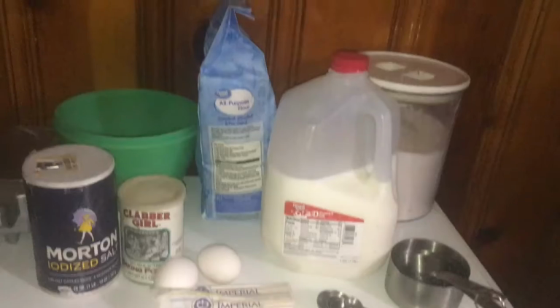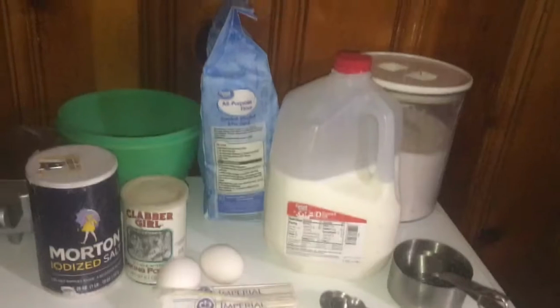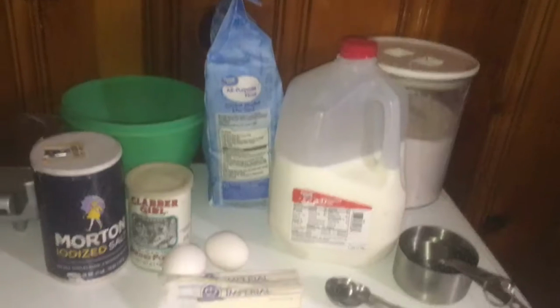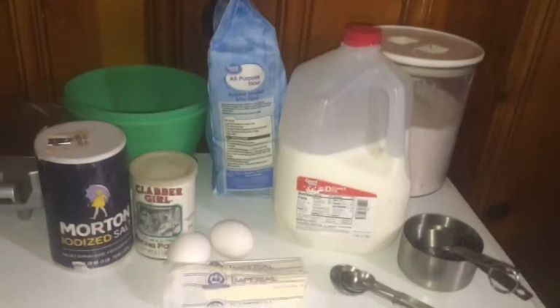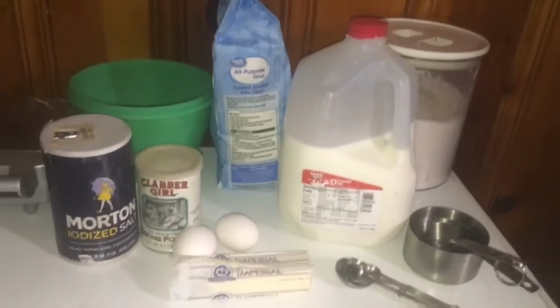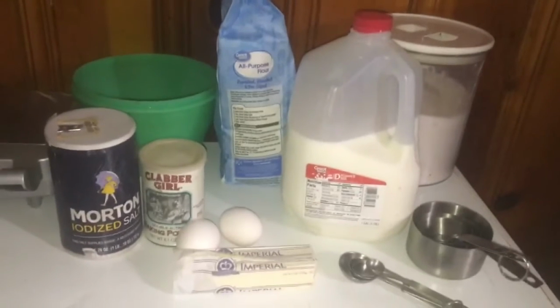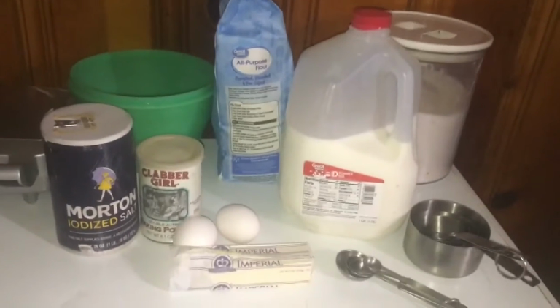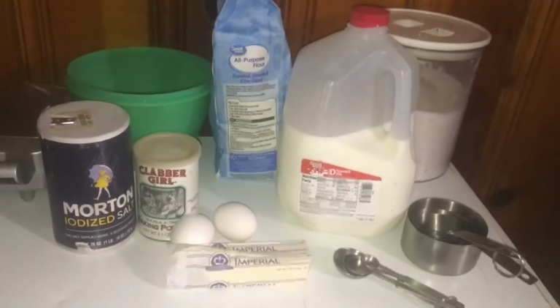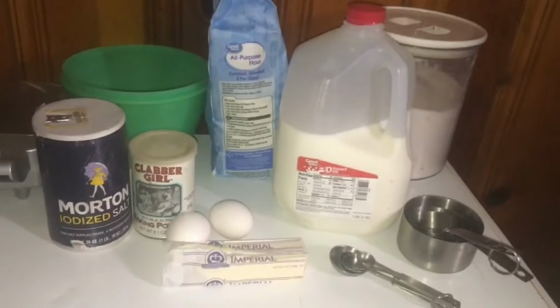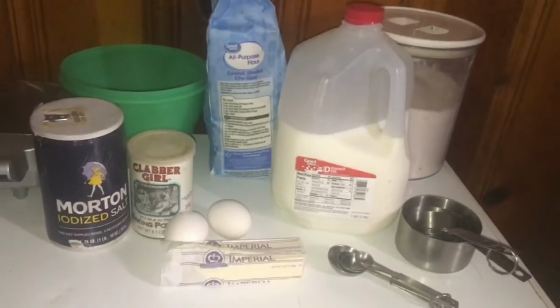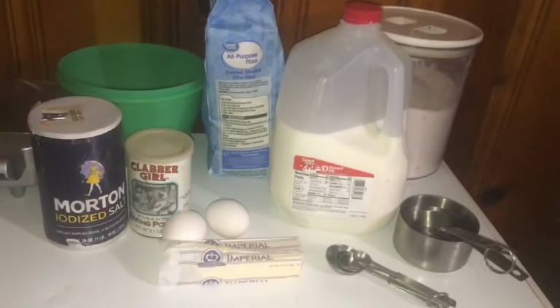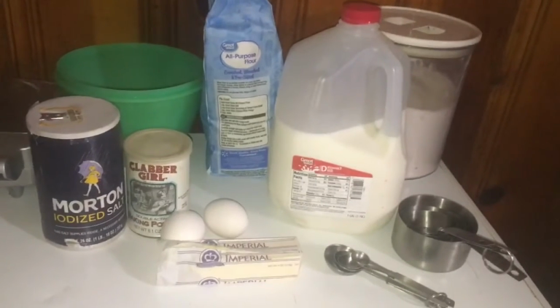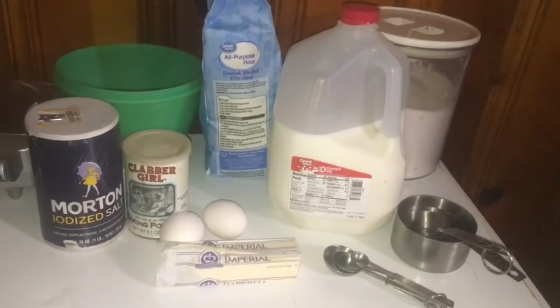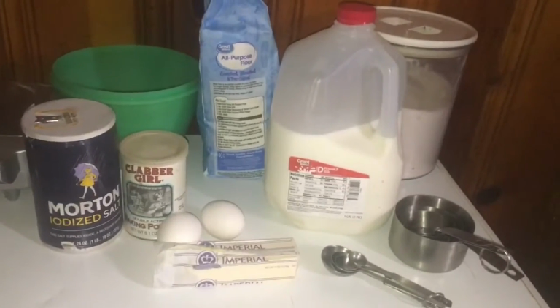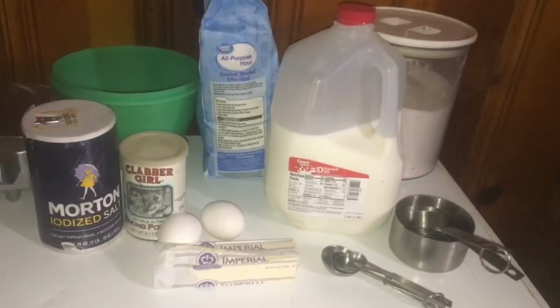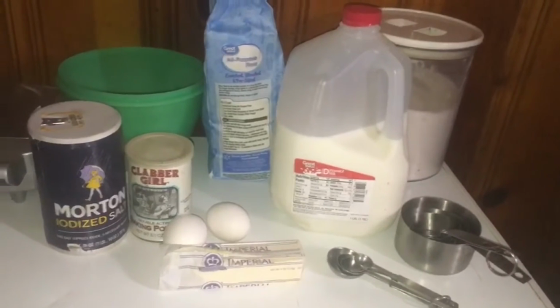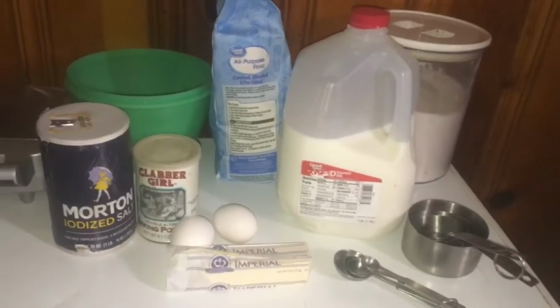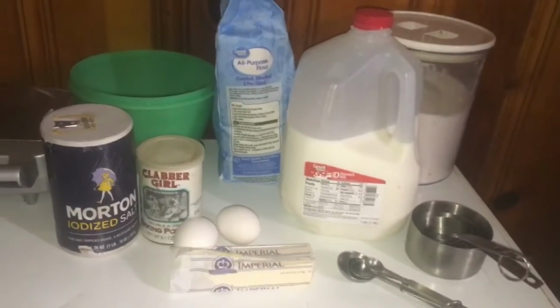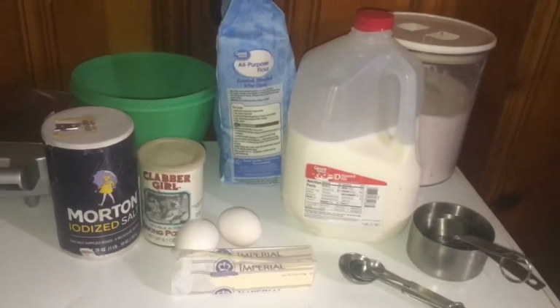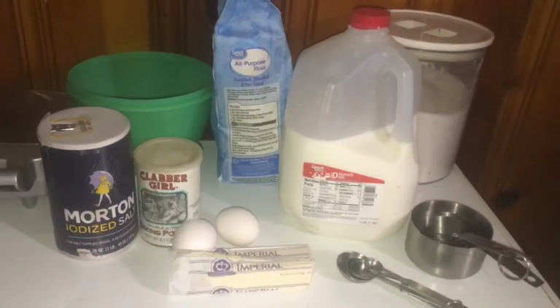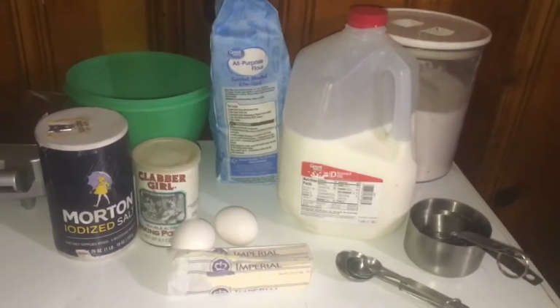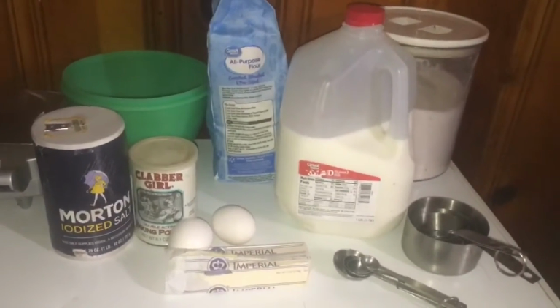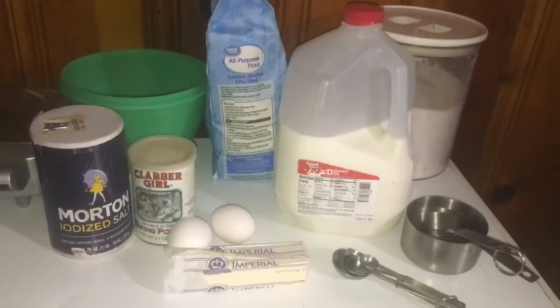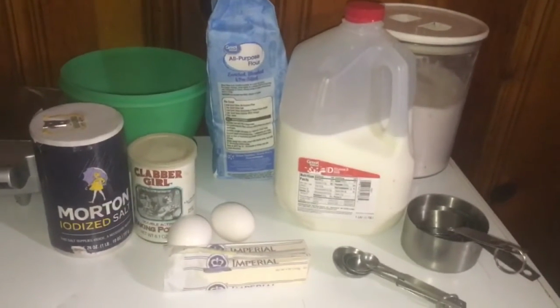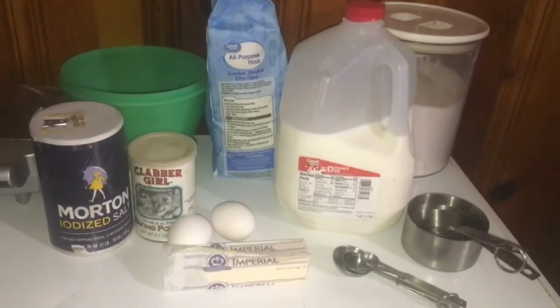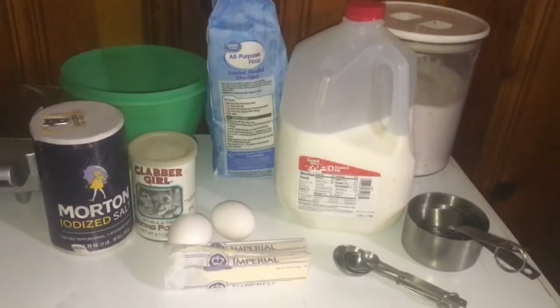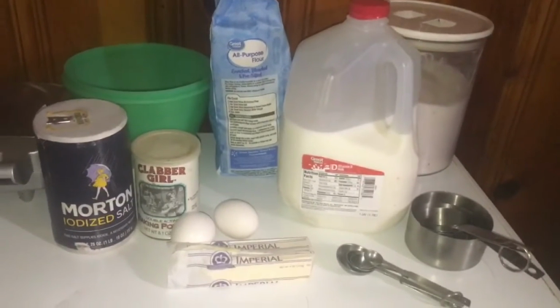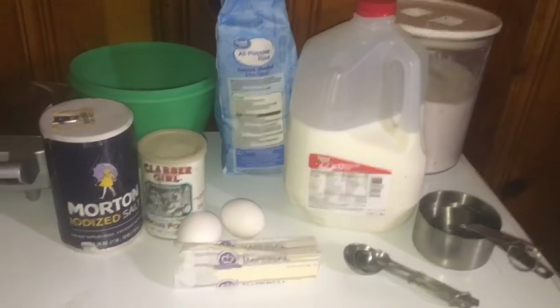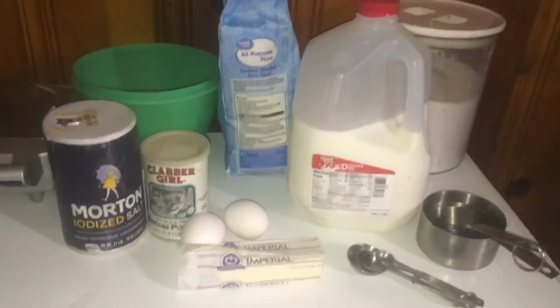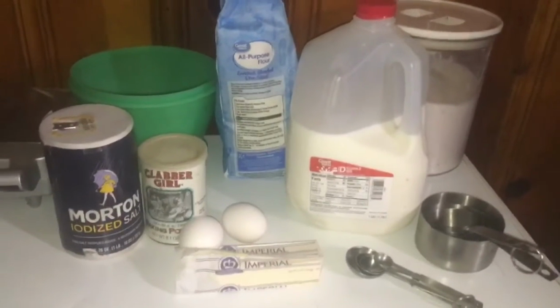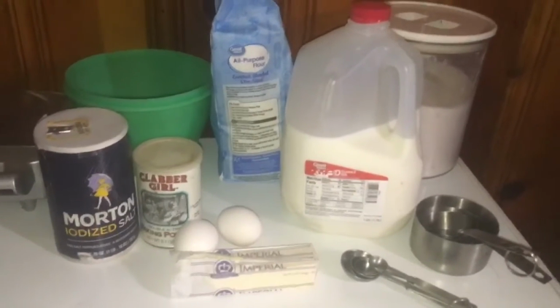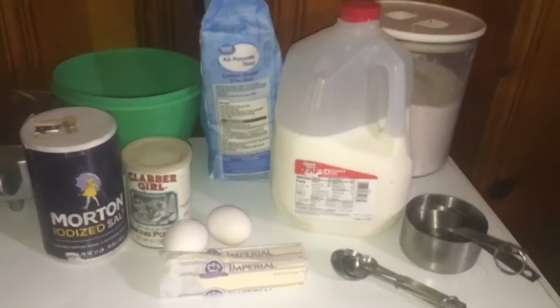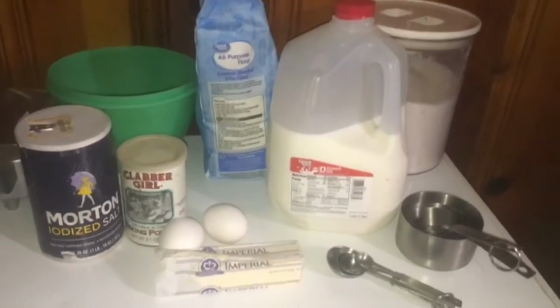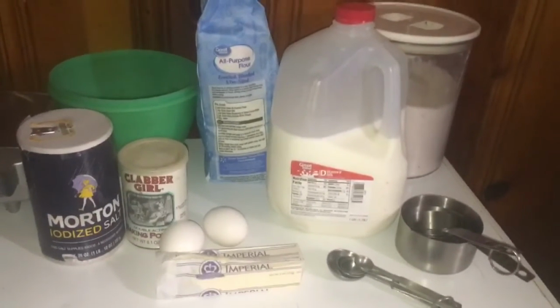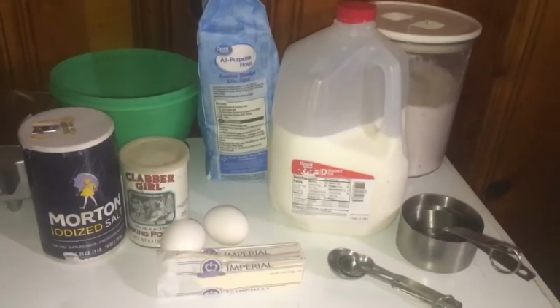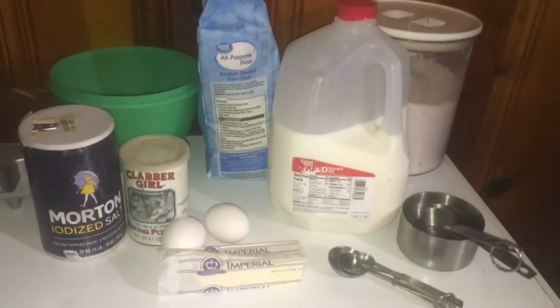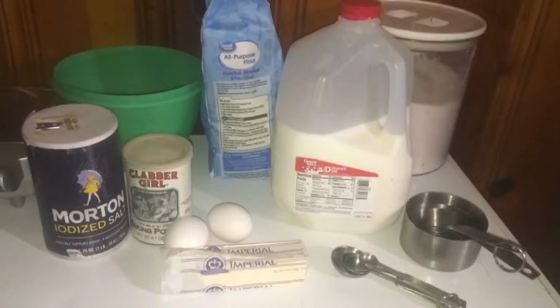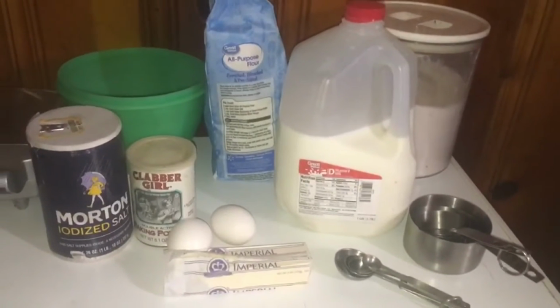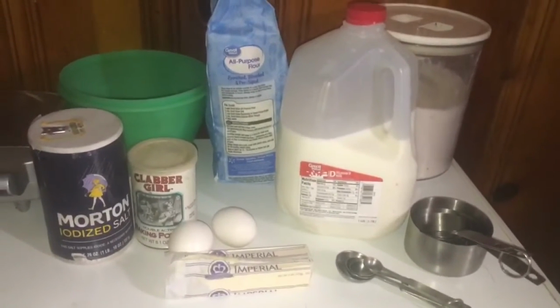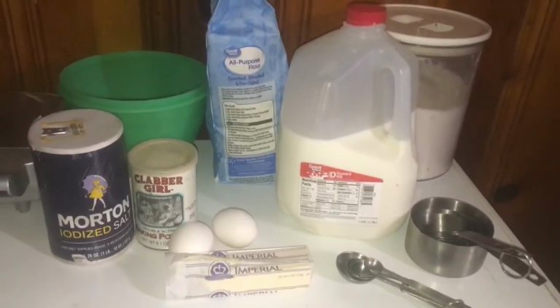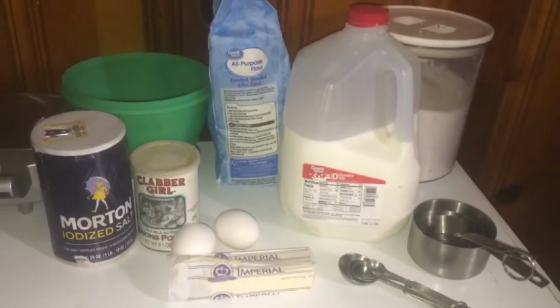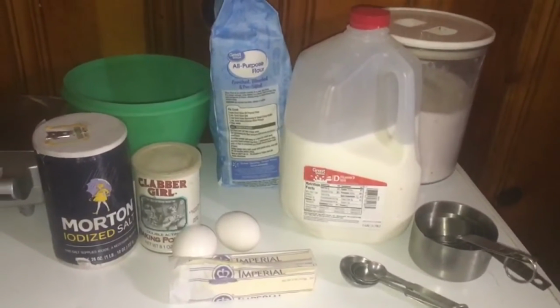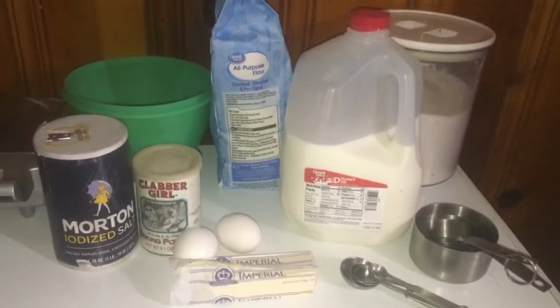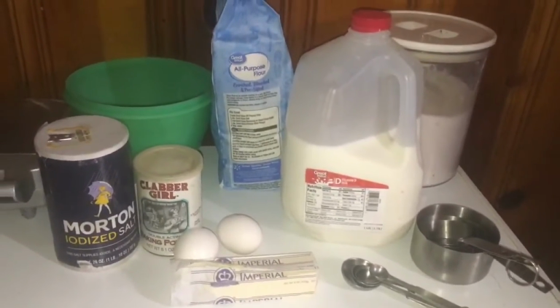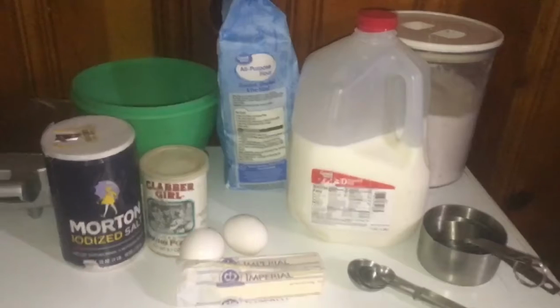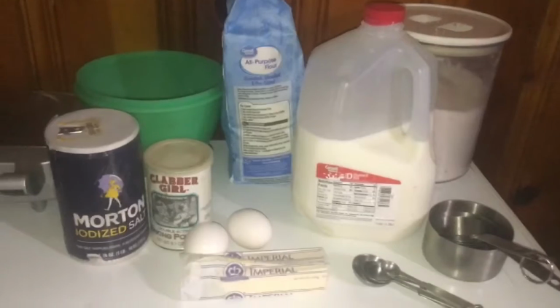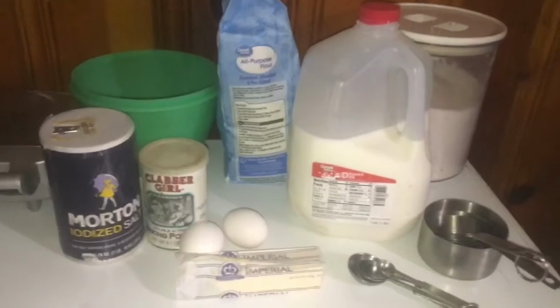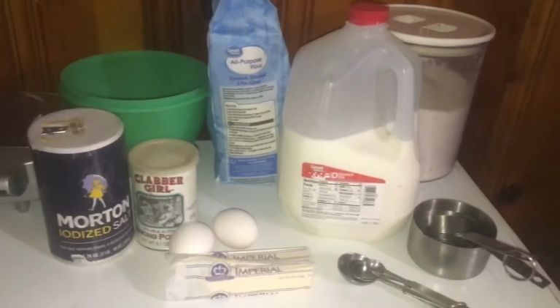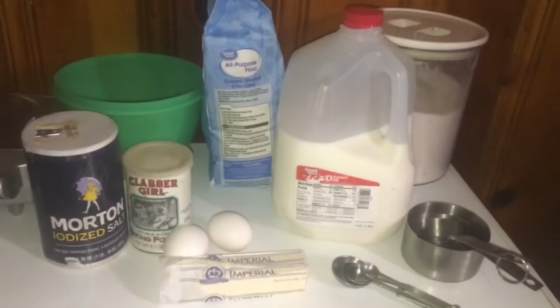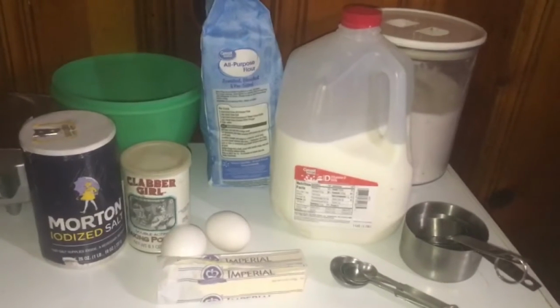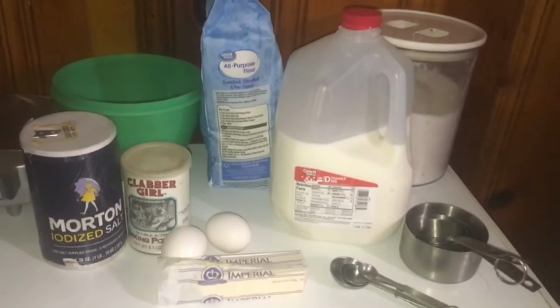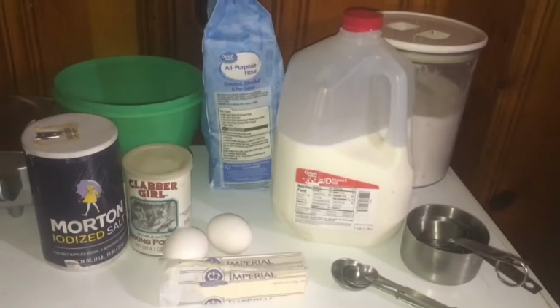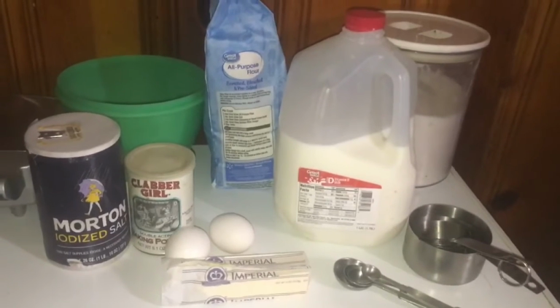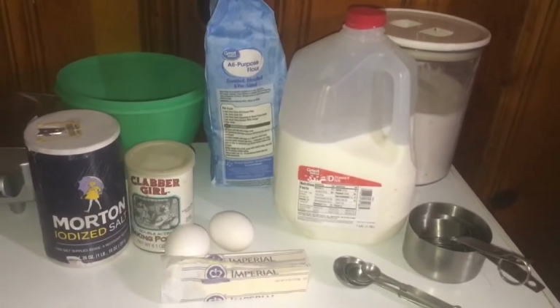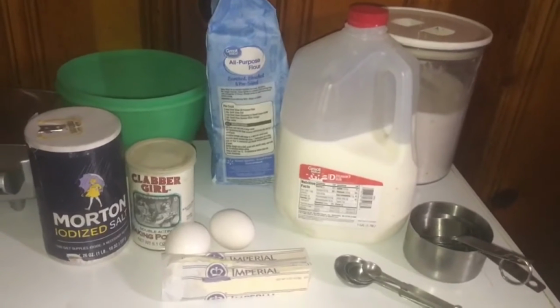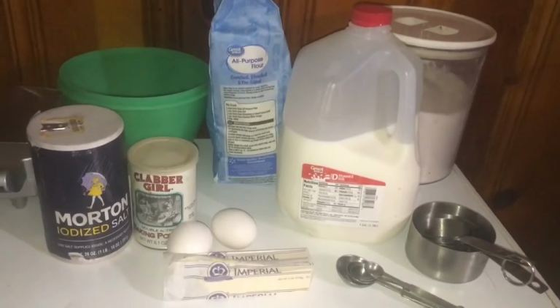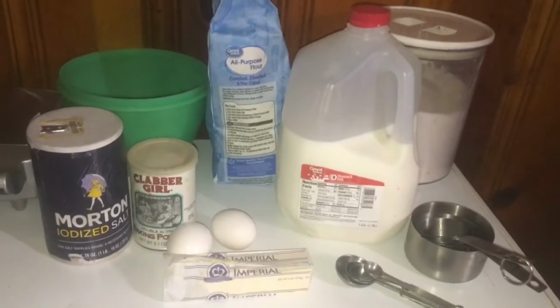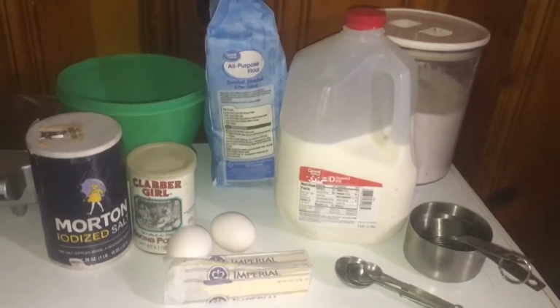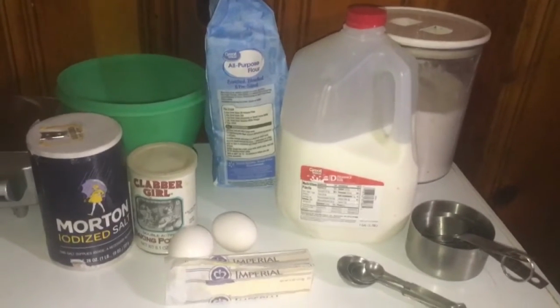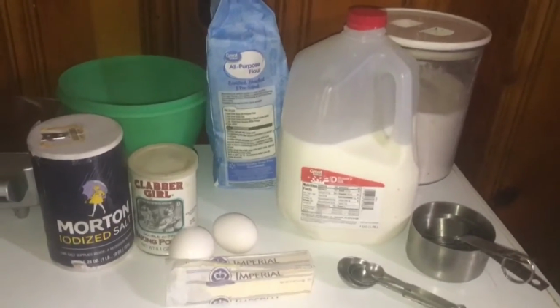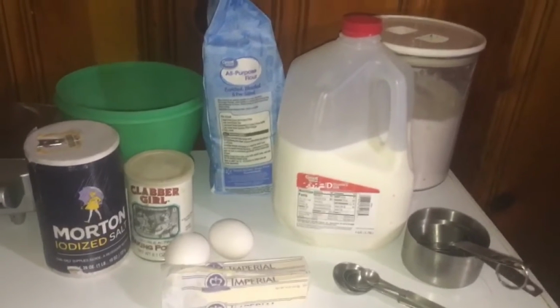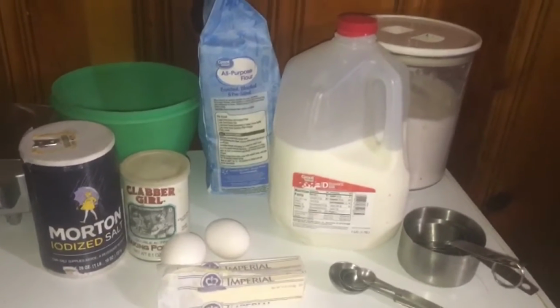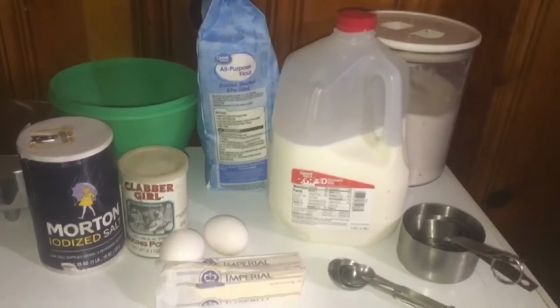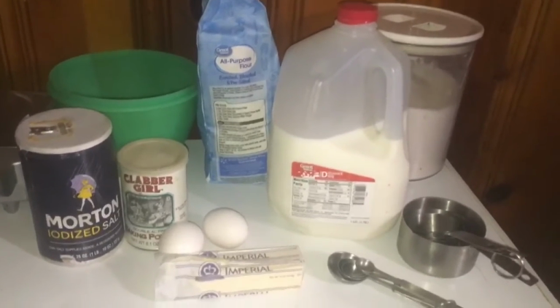Hey guys, it's your girl Lady B and you're tuned in to KT TV and Treats. Today we're going to be doing a cooking with B video and it's breakfast time.